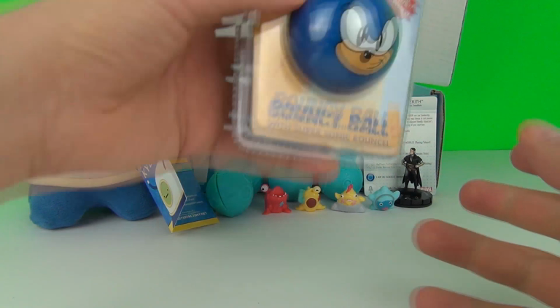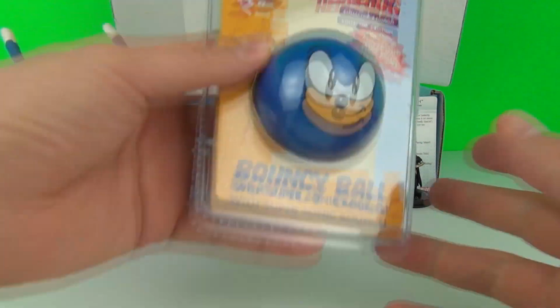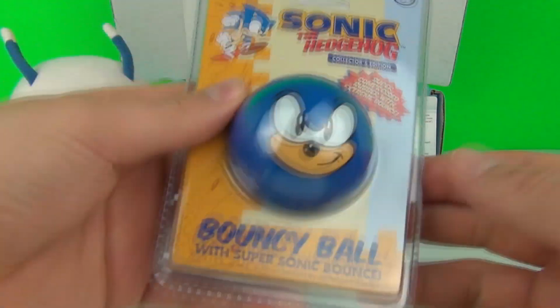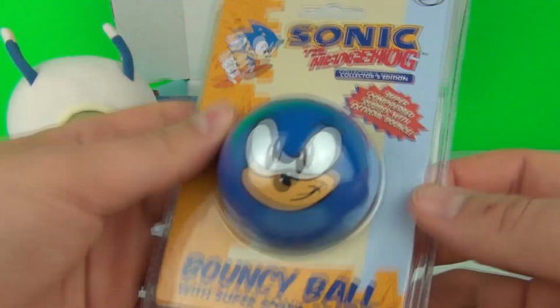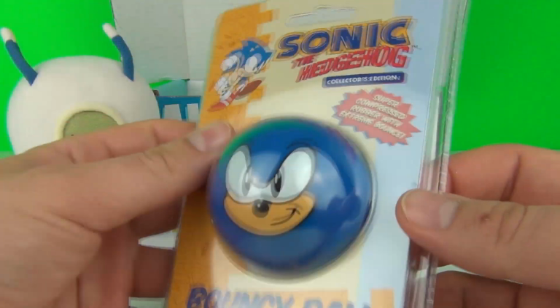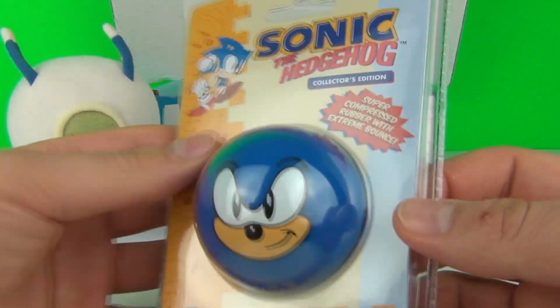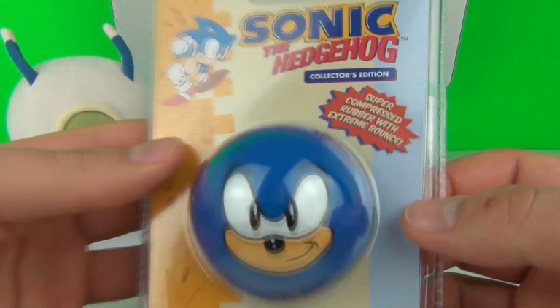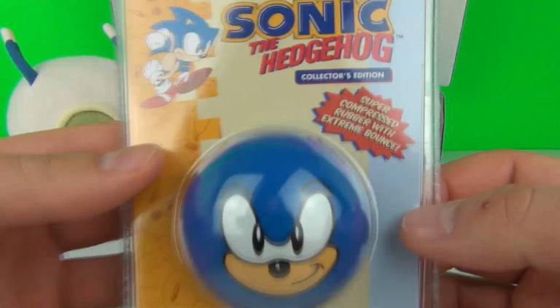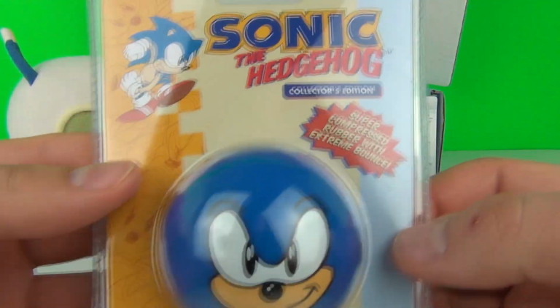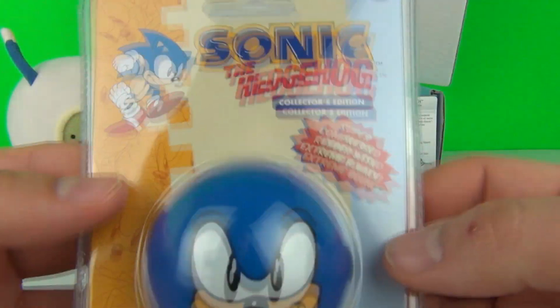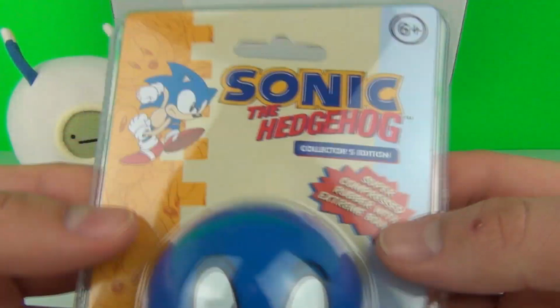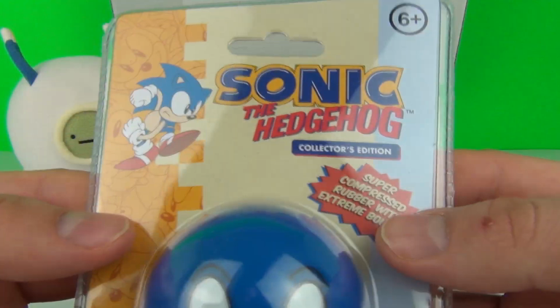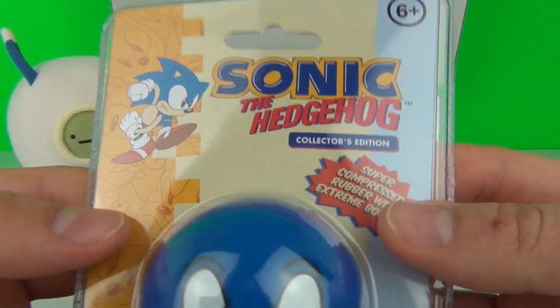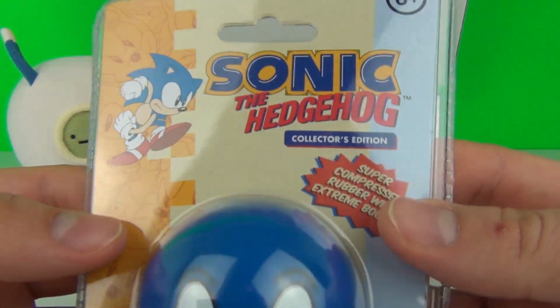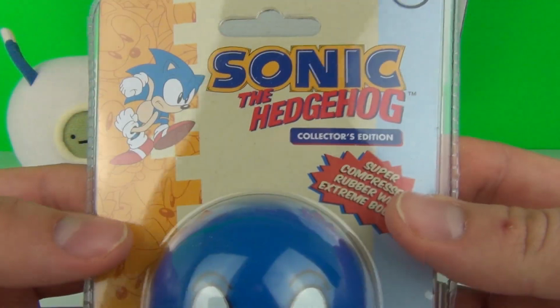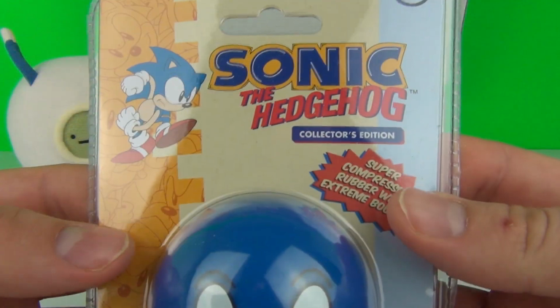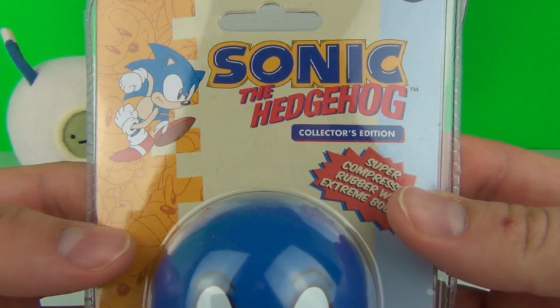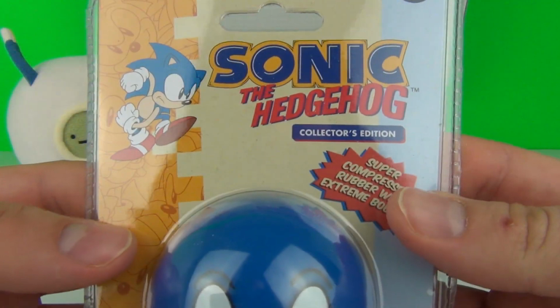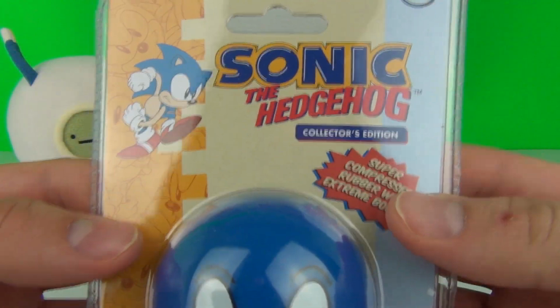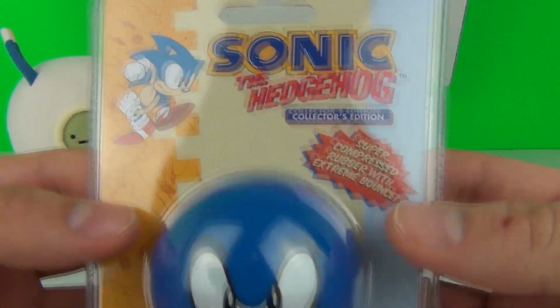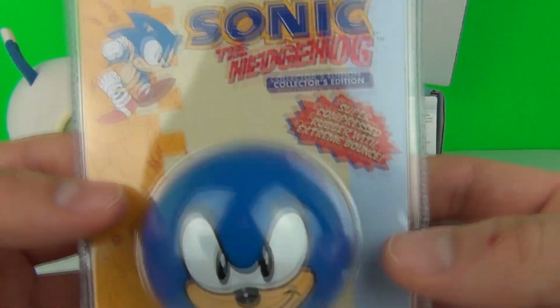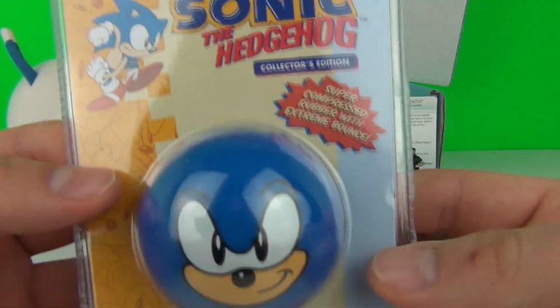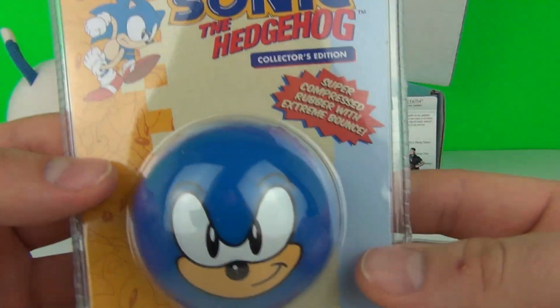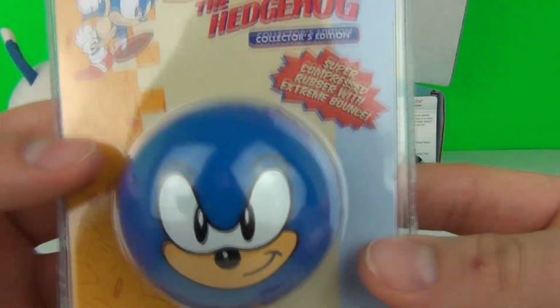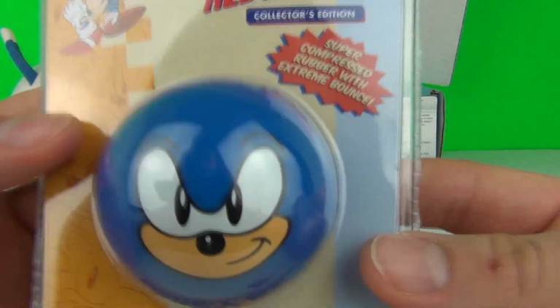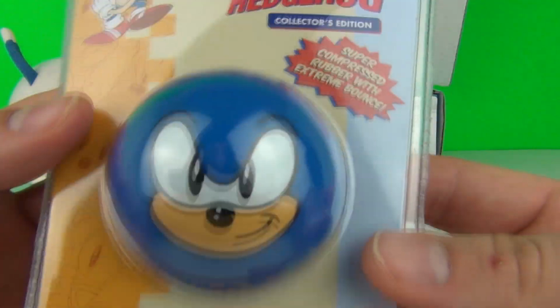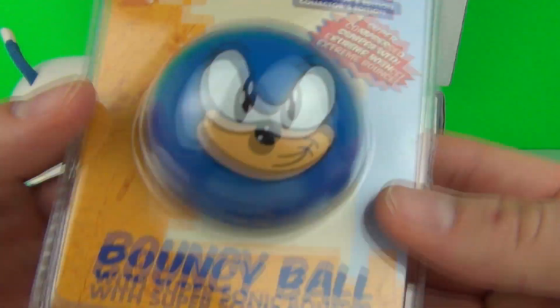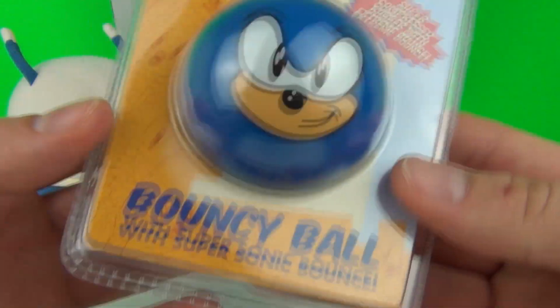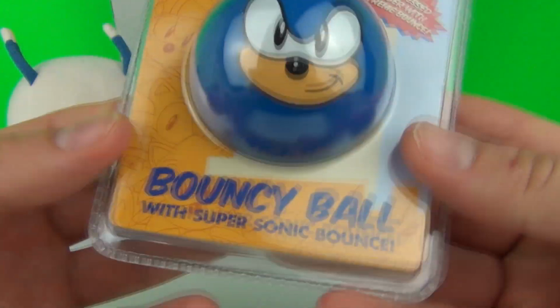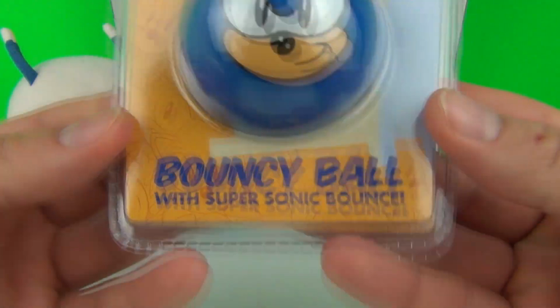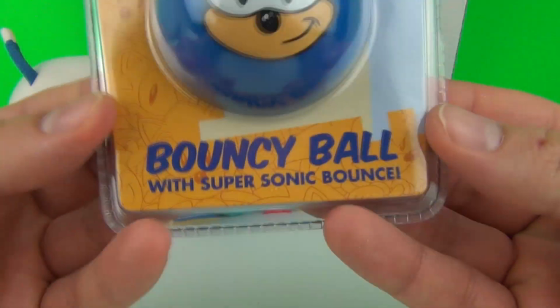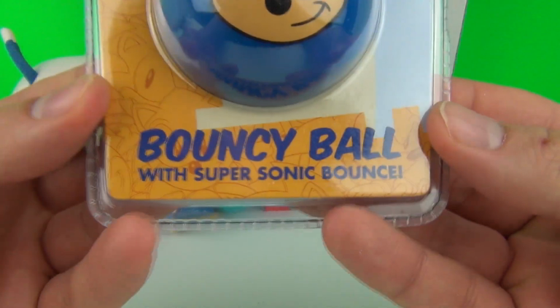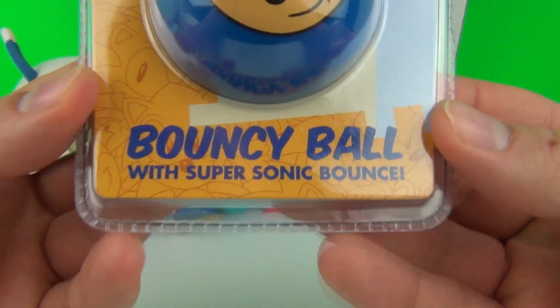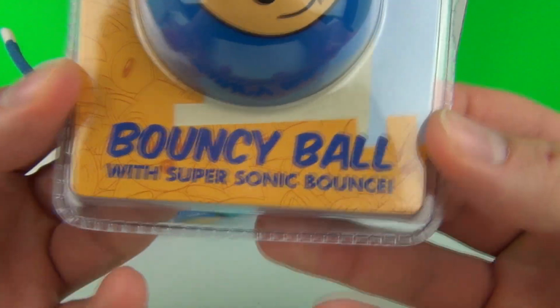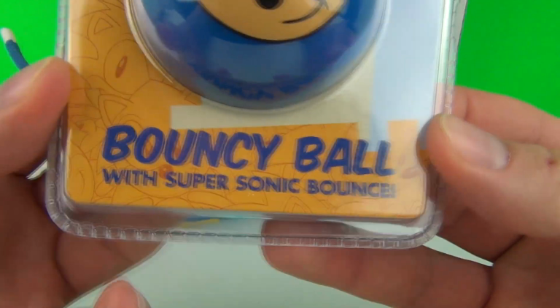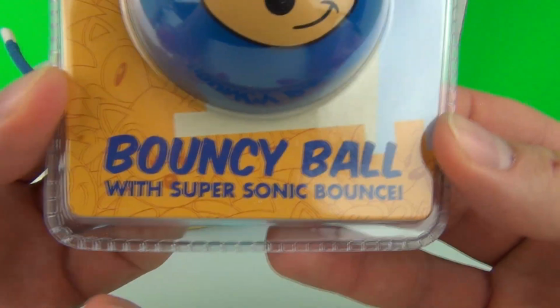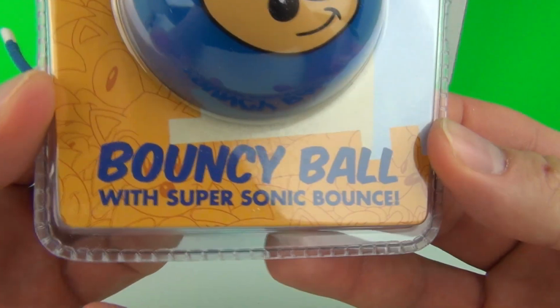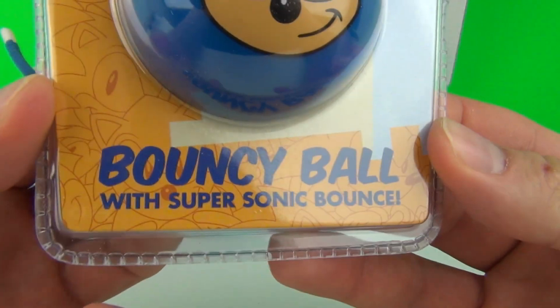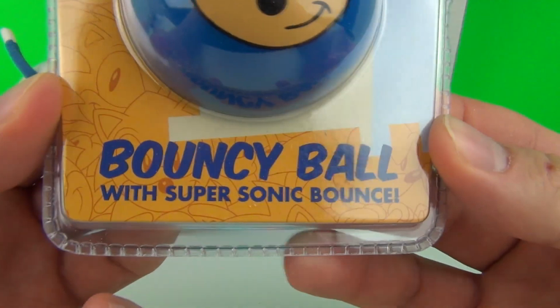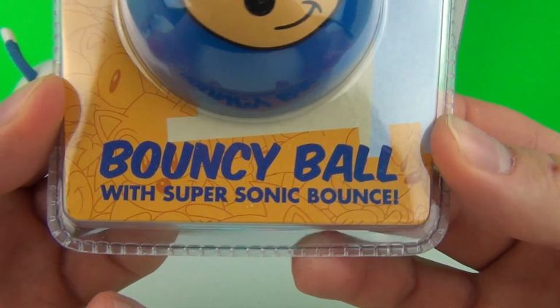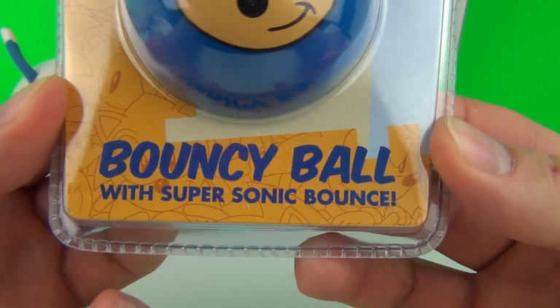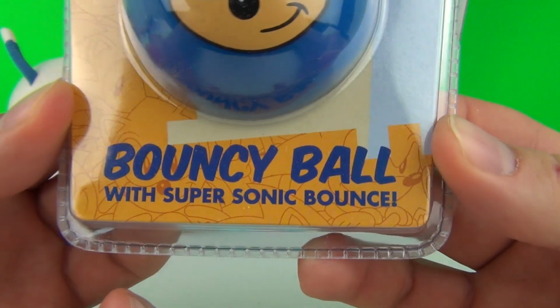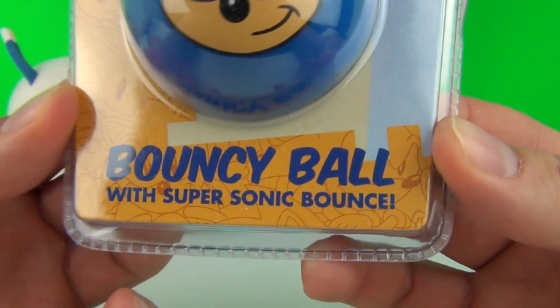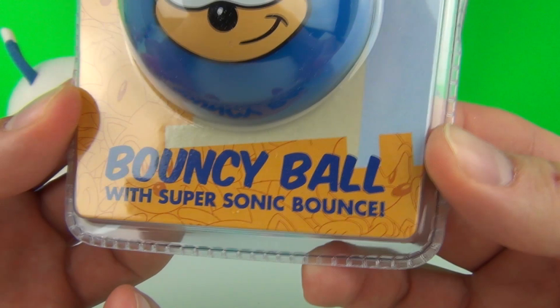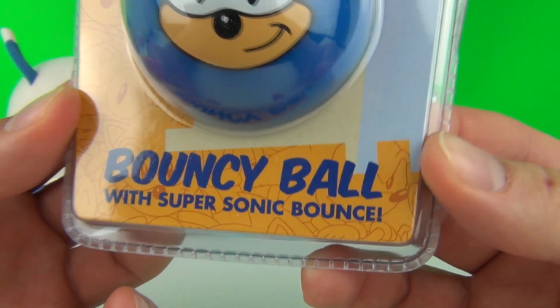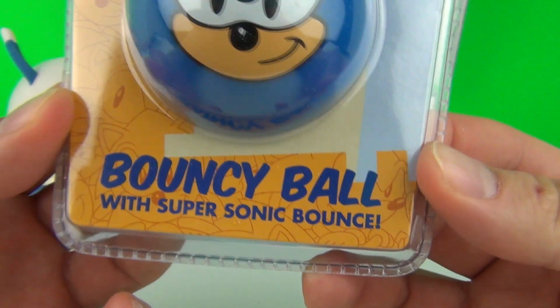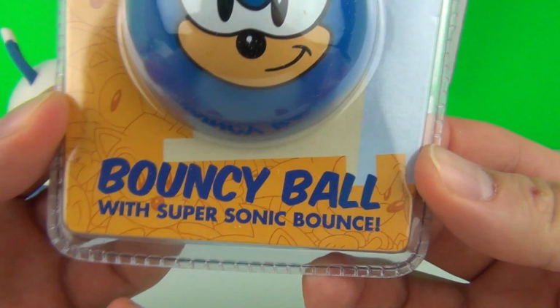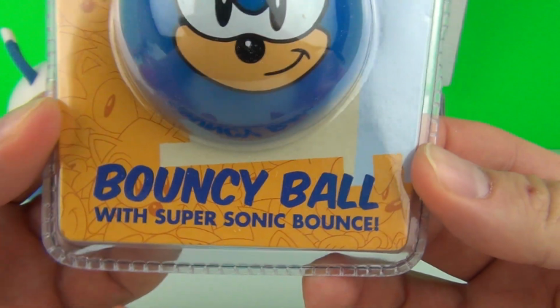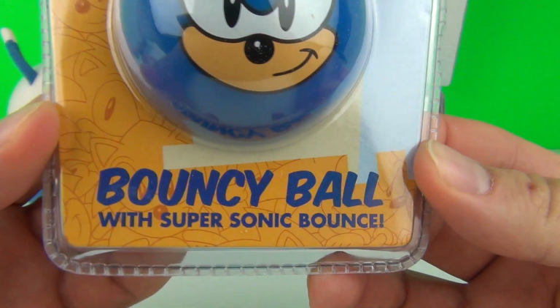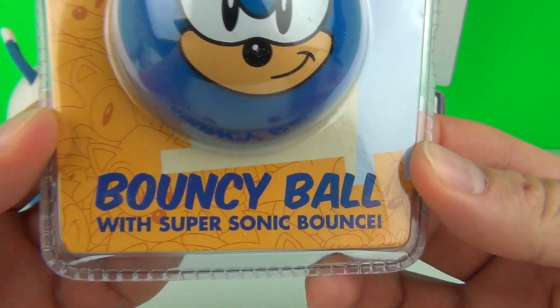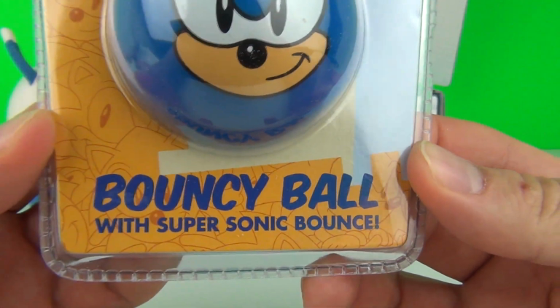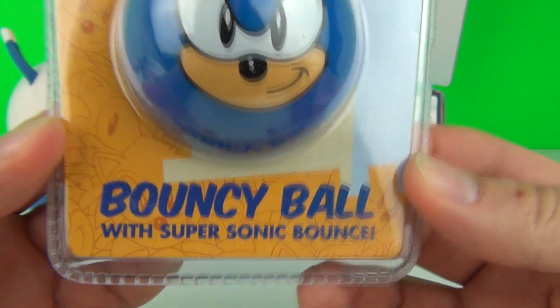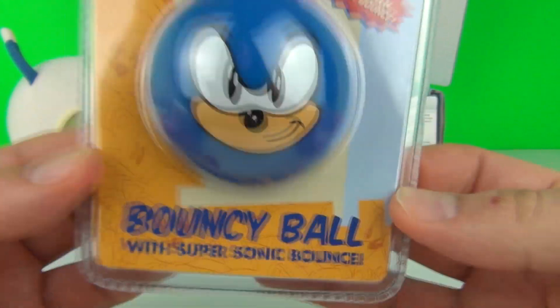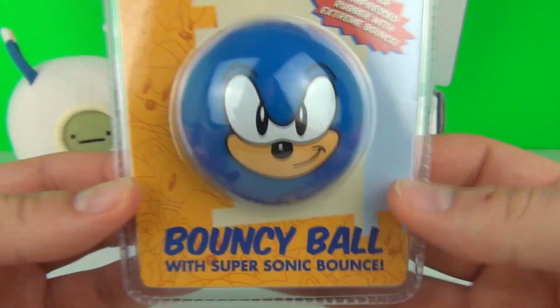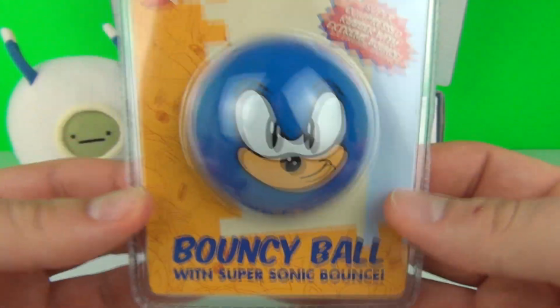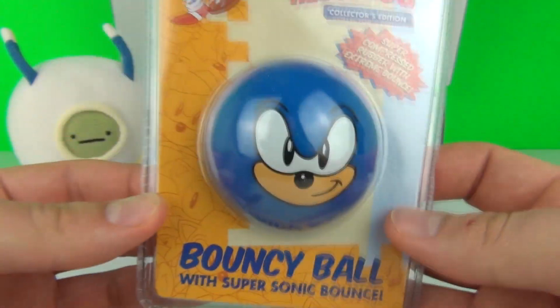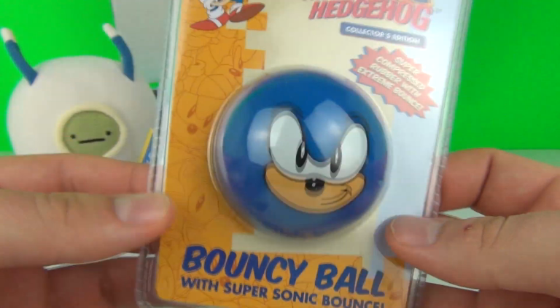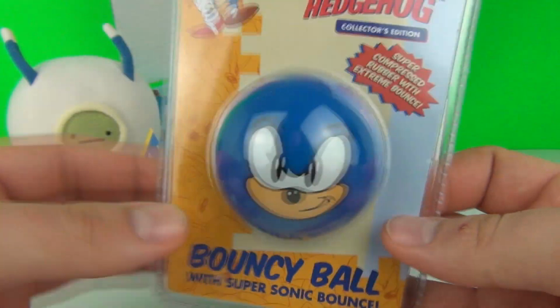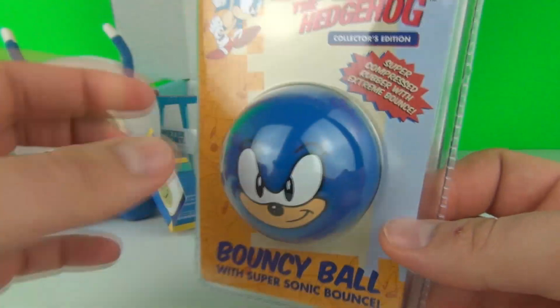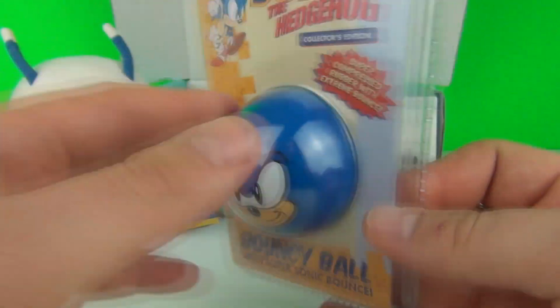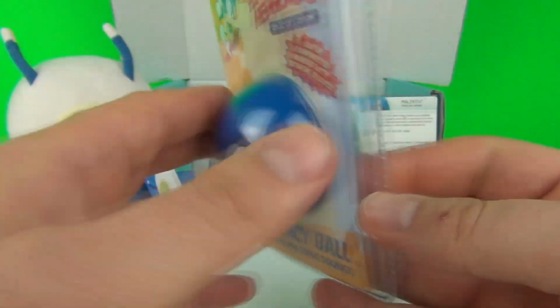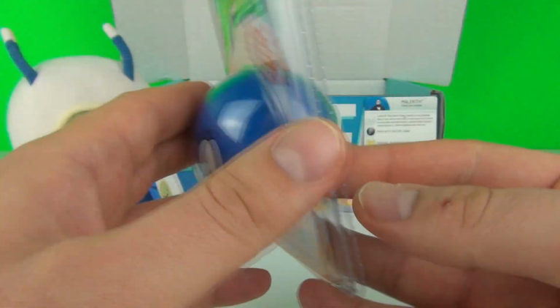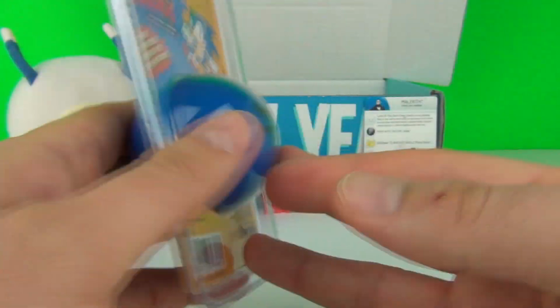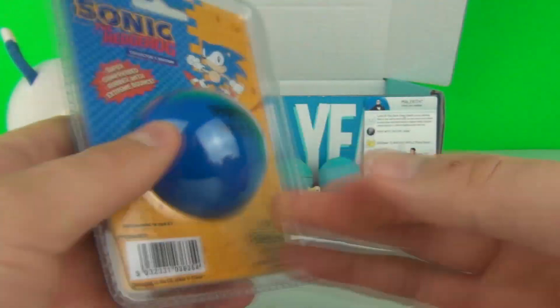We get a Sonic The Hedgehog Collectors Edition Bouncy Ball with Super Sonic Bounce.